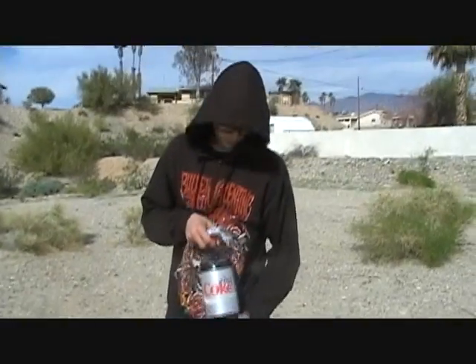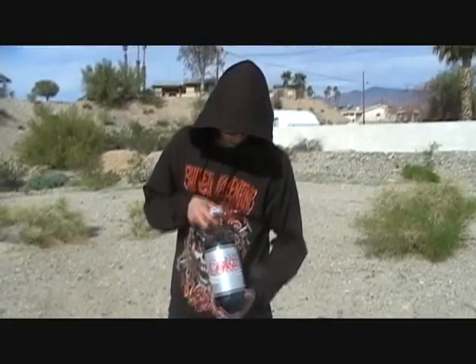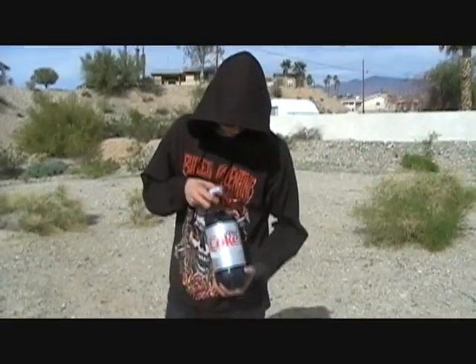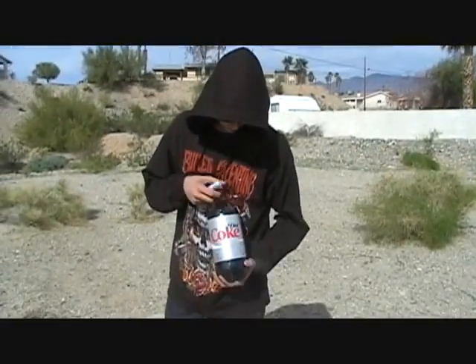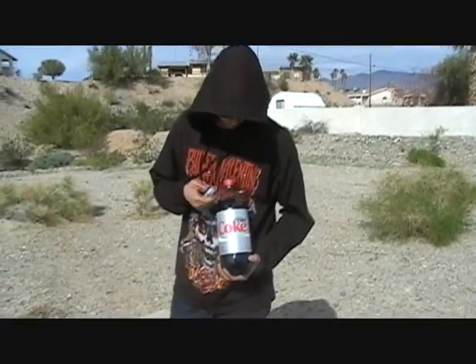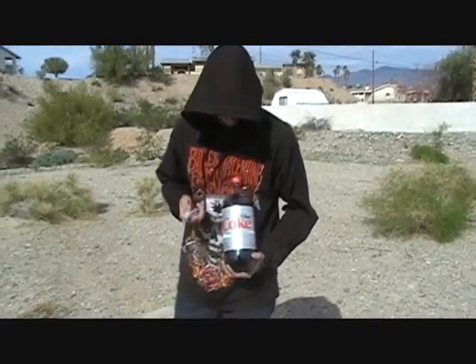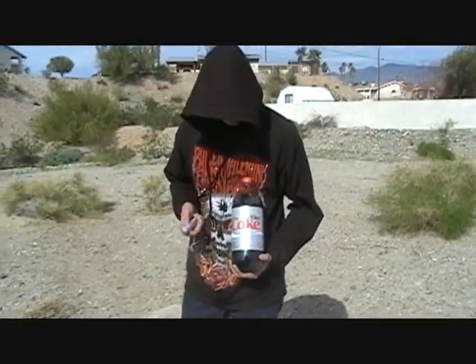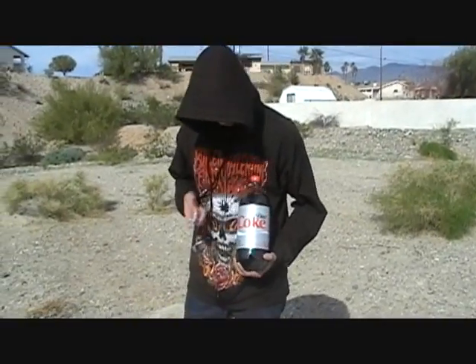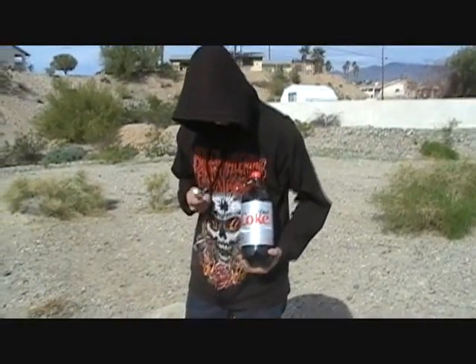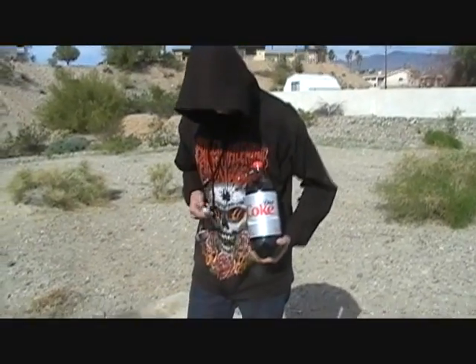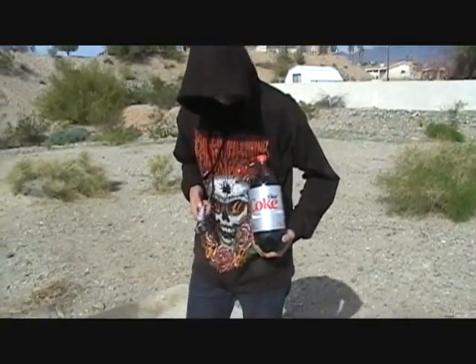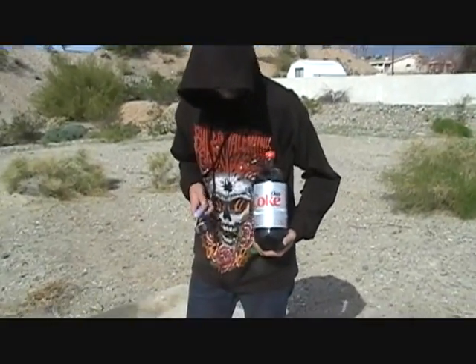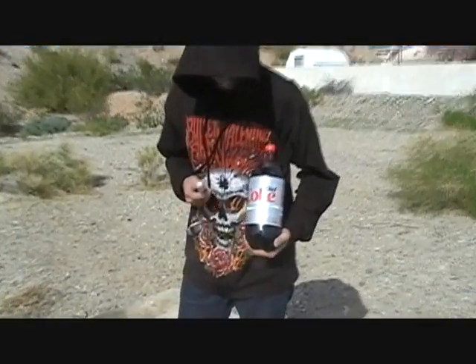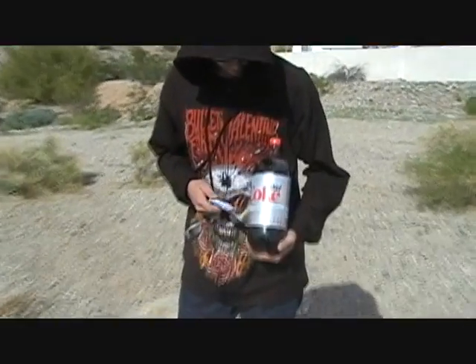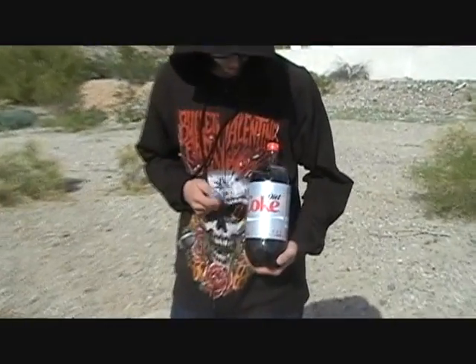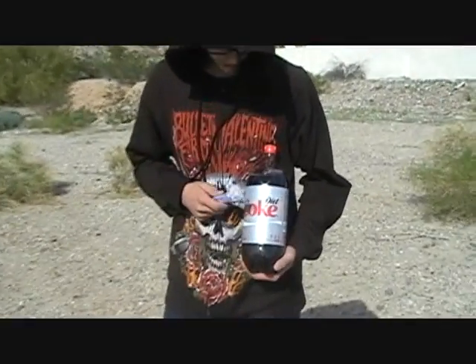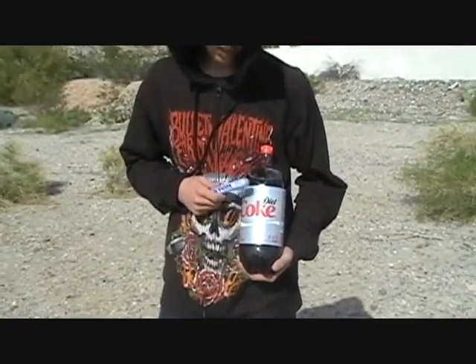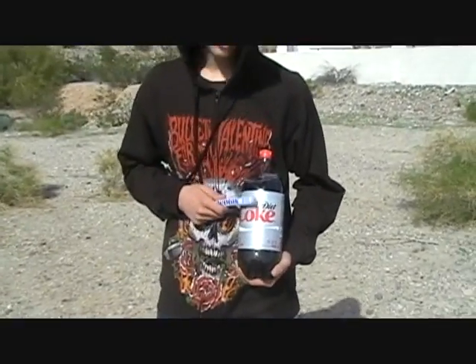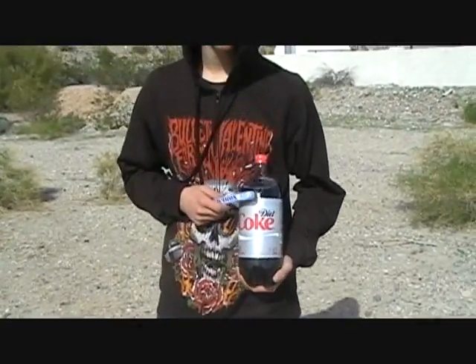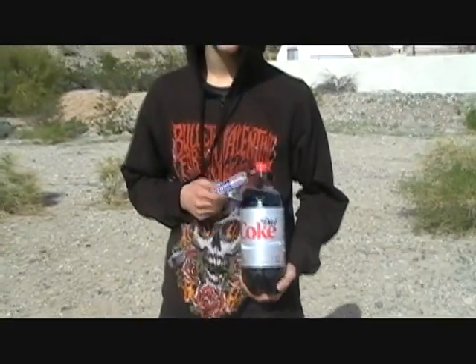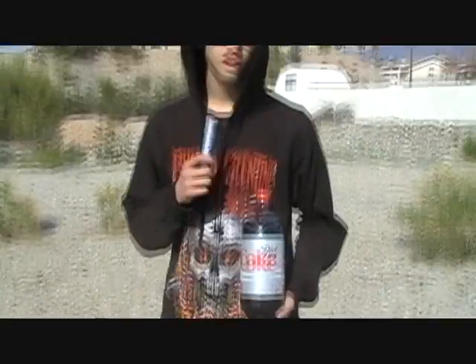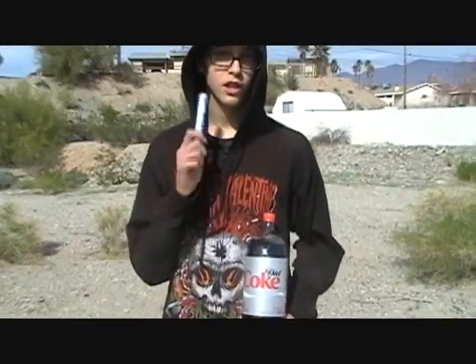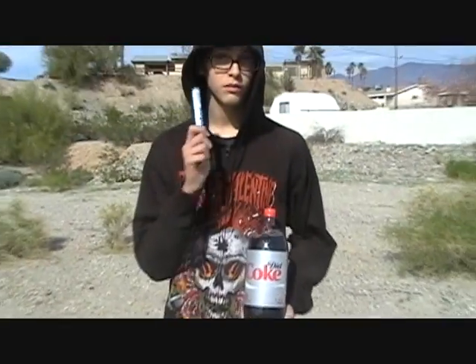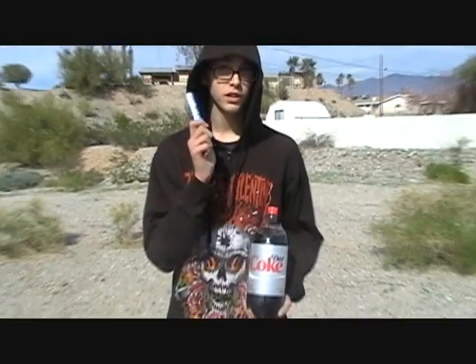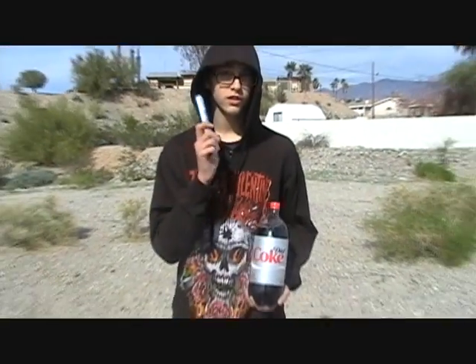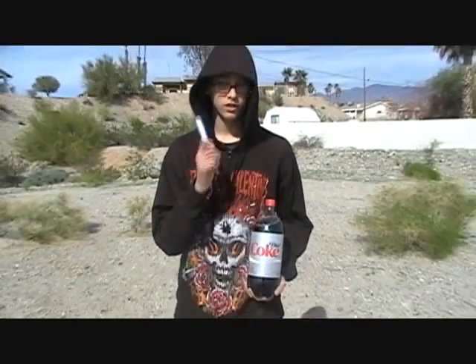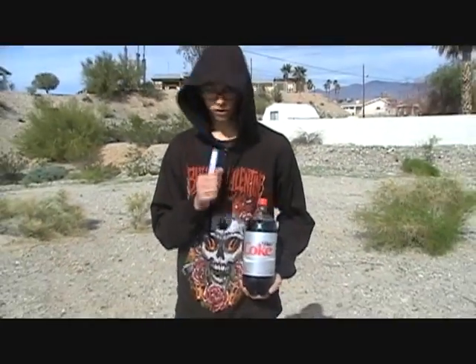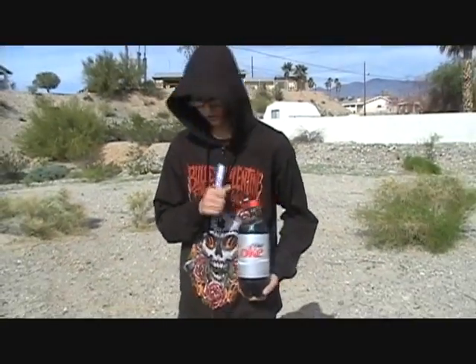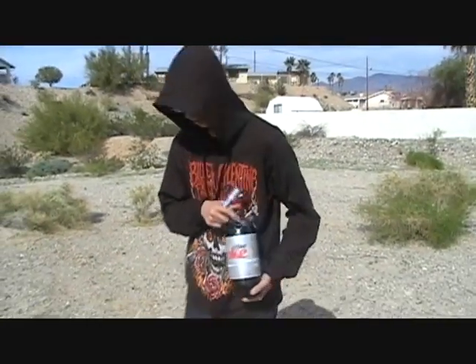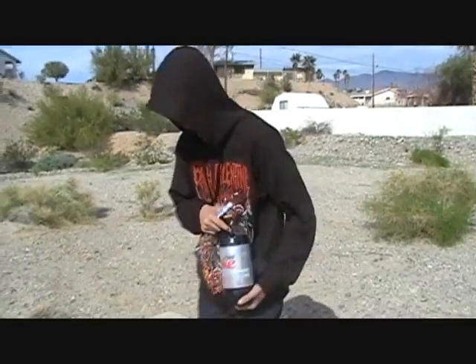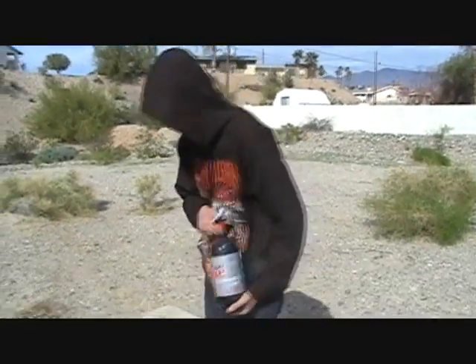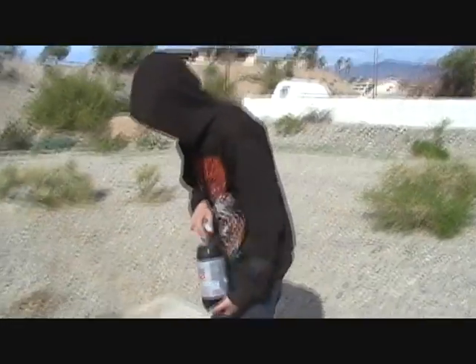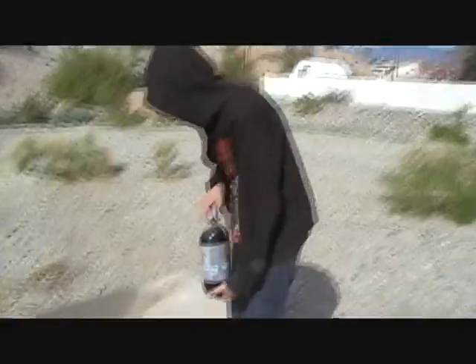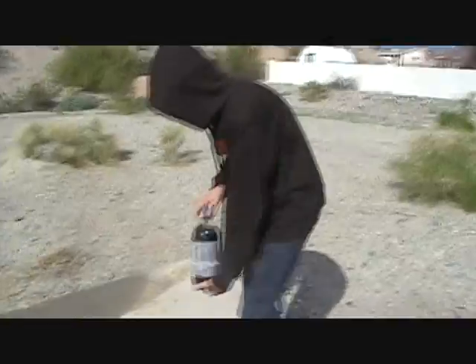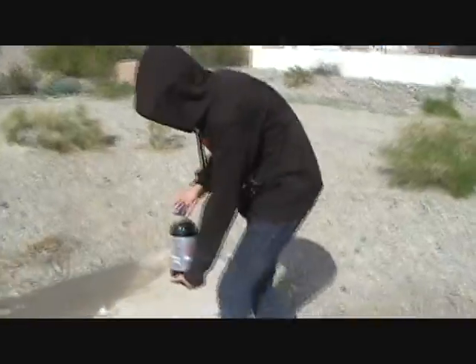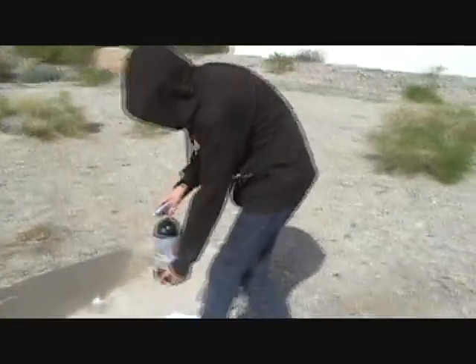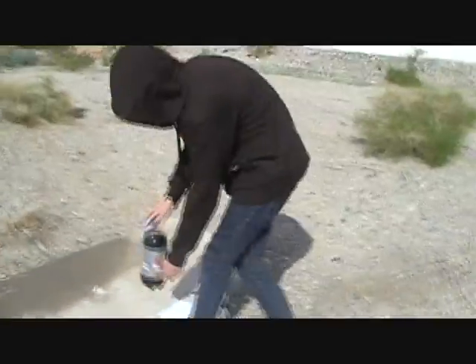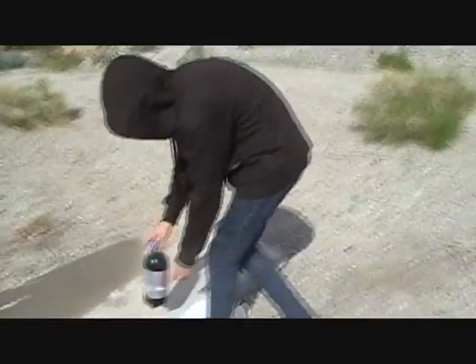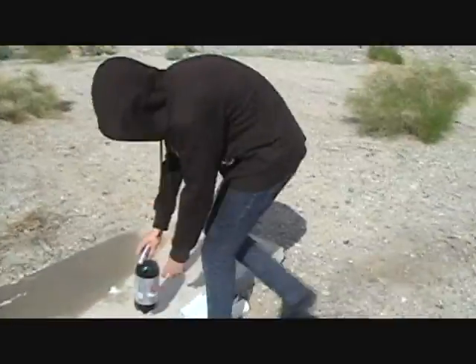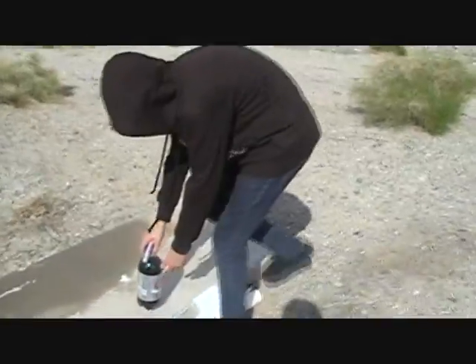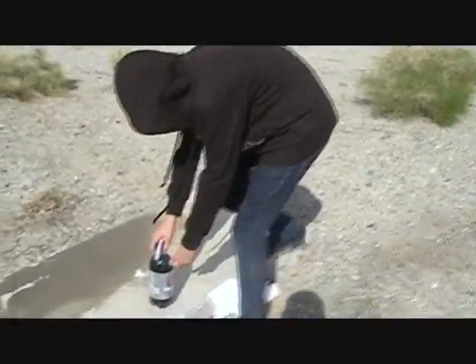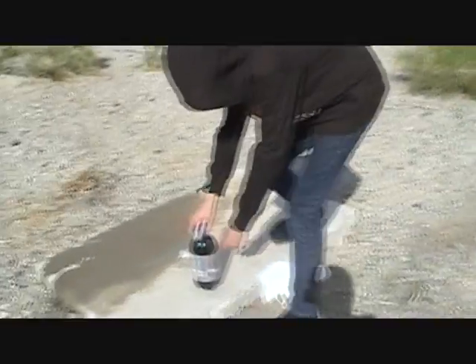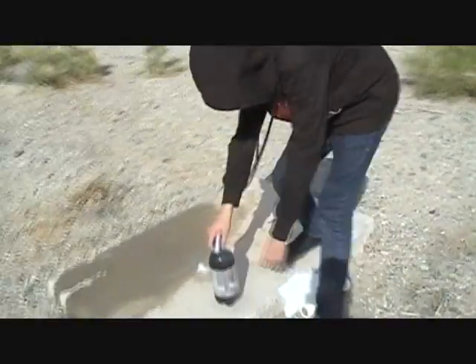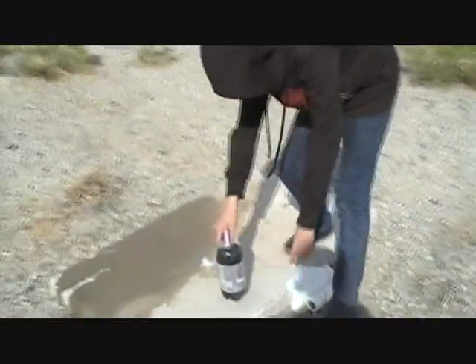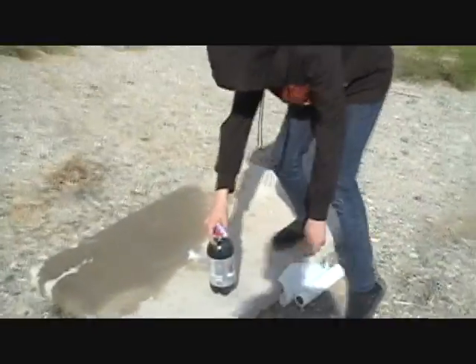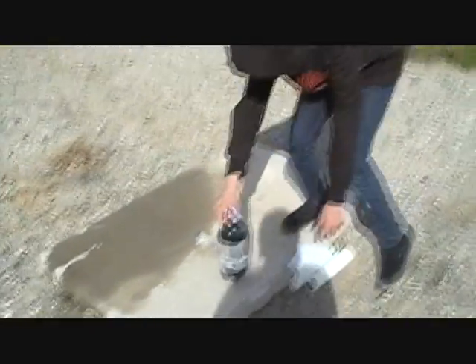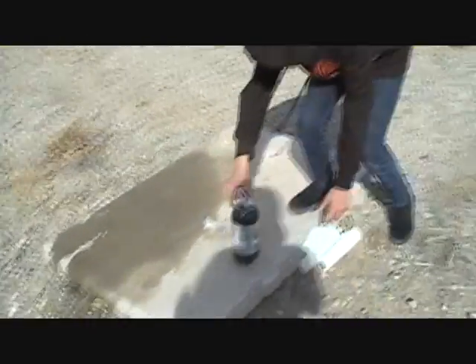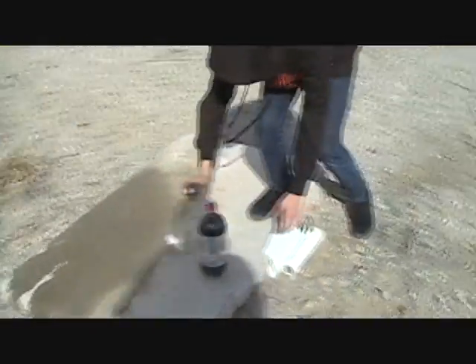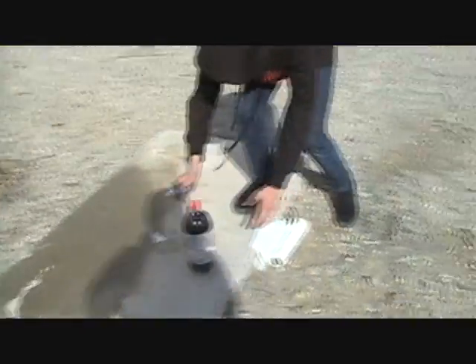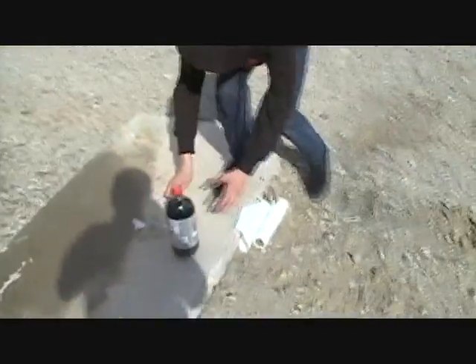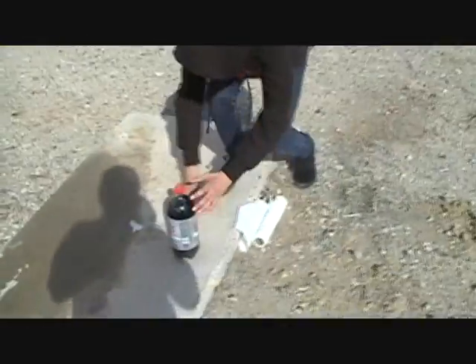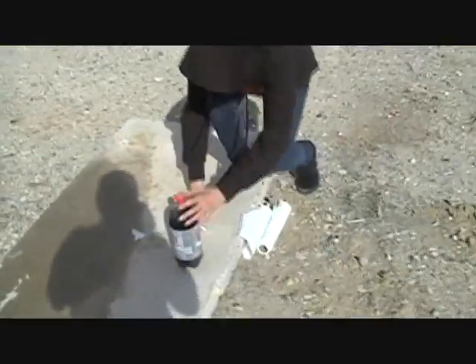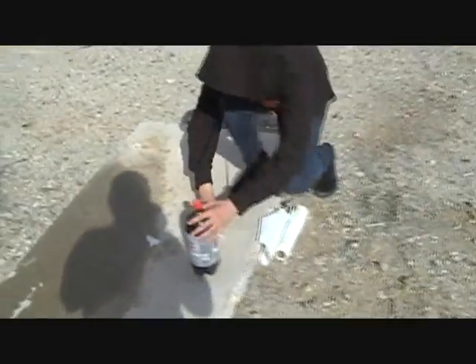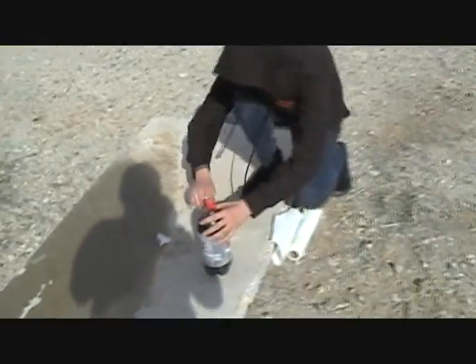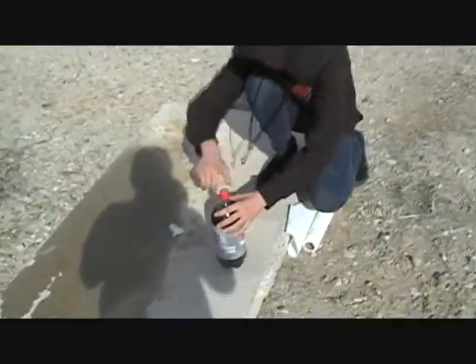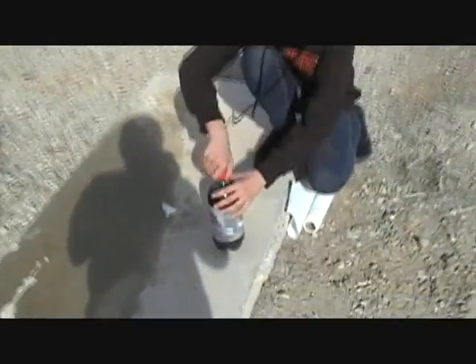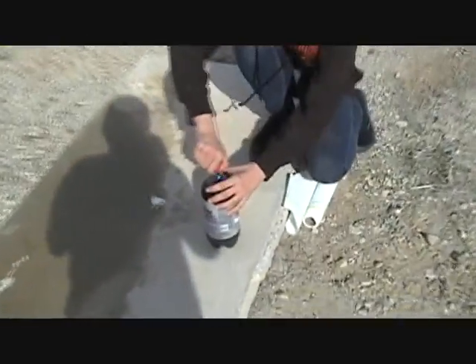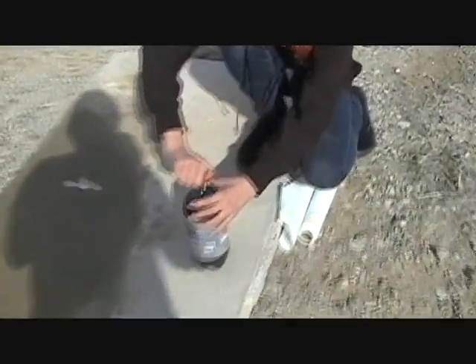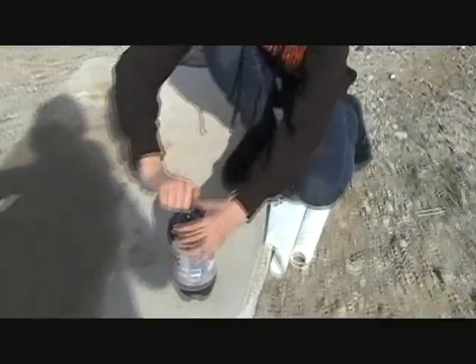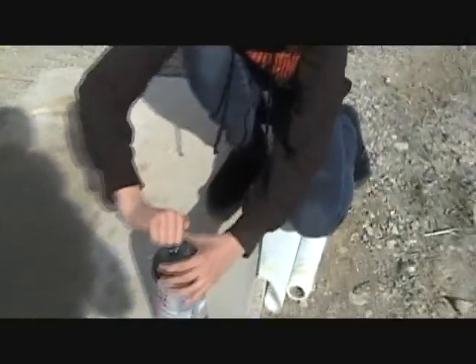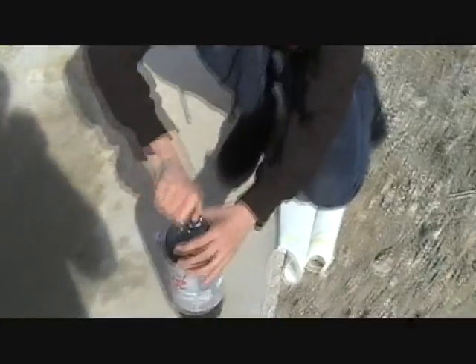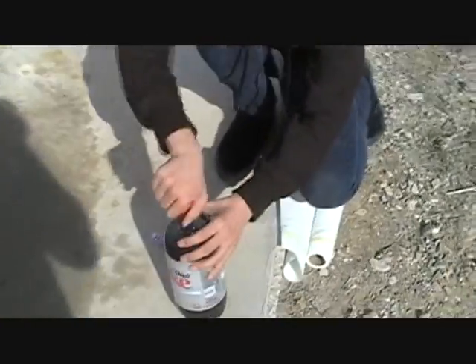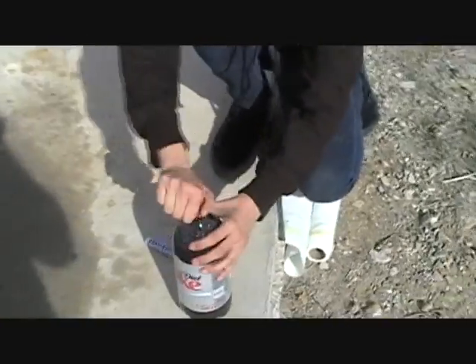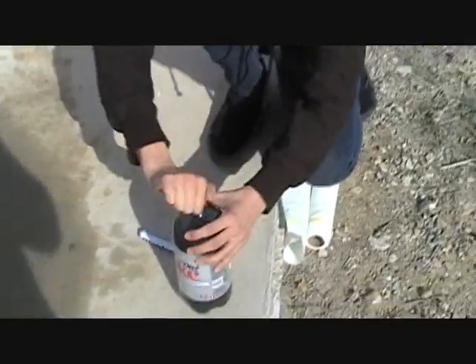All right, we're making a rocket out of Diet Coke and Mentos. All right, first thing you want to do, of course, is take off the cap.